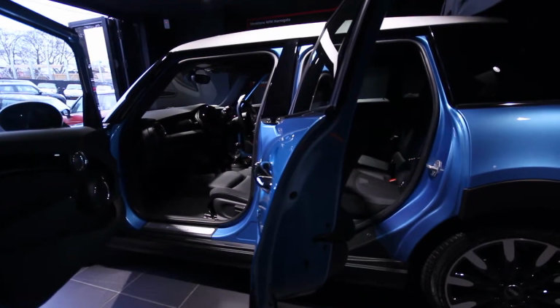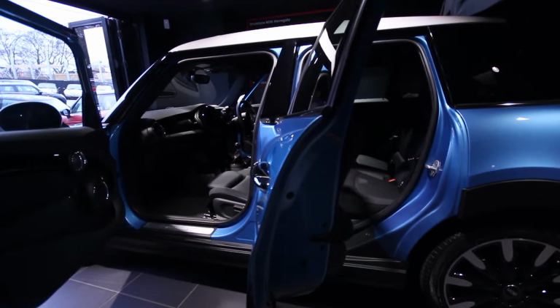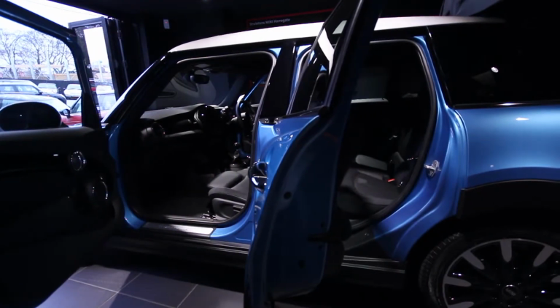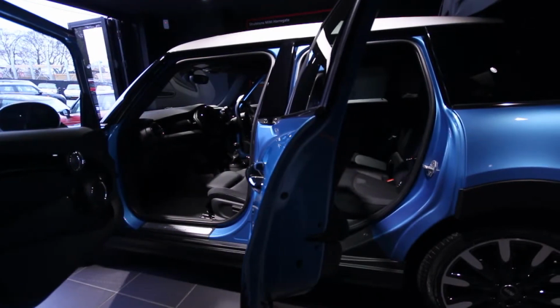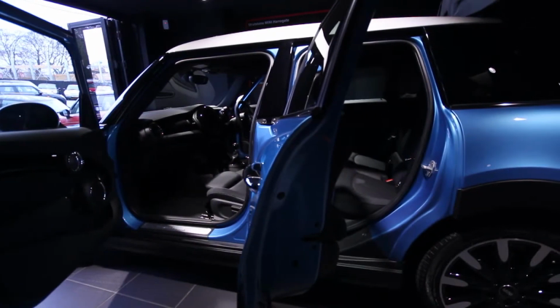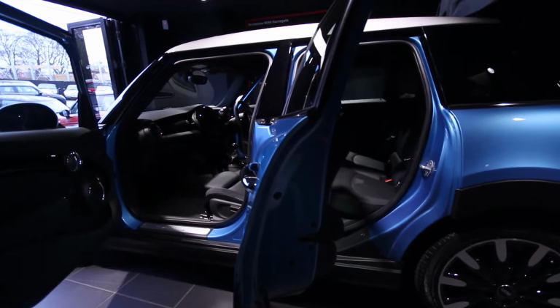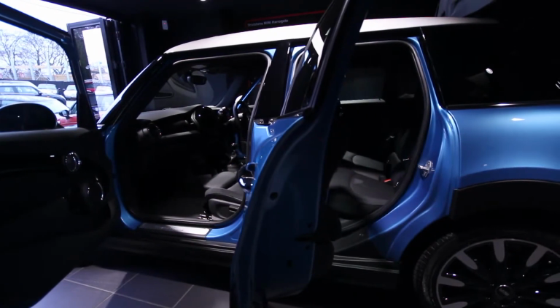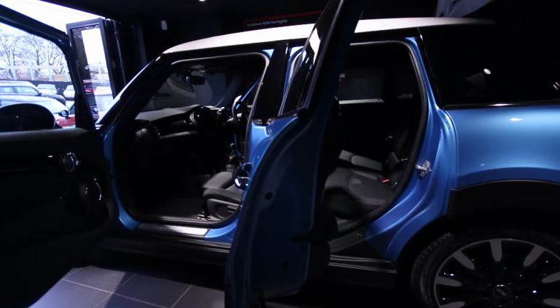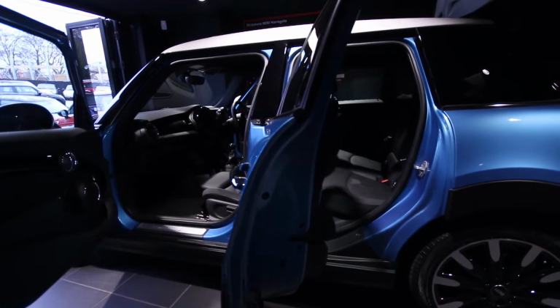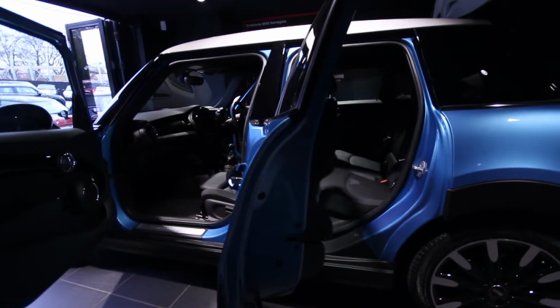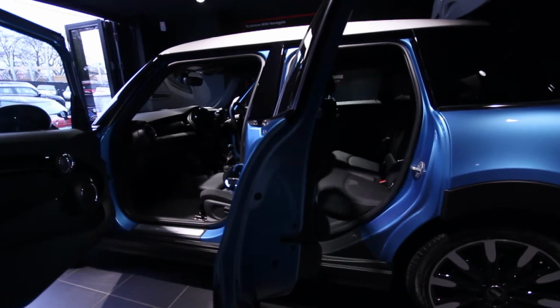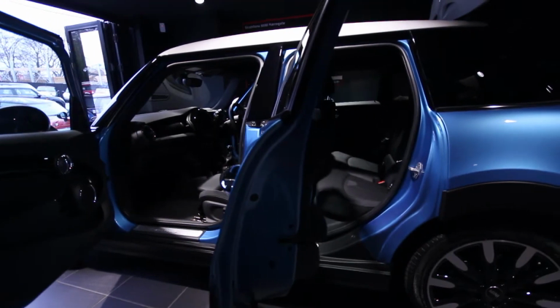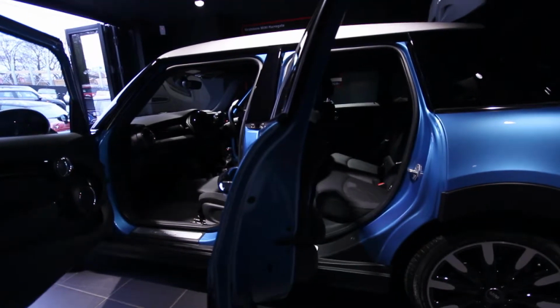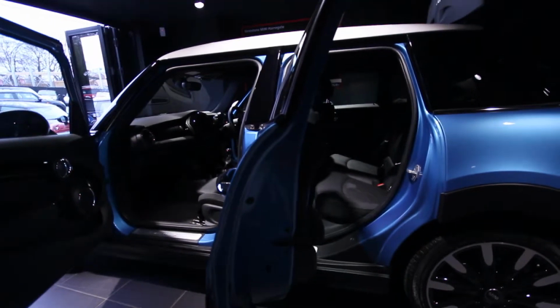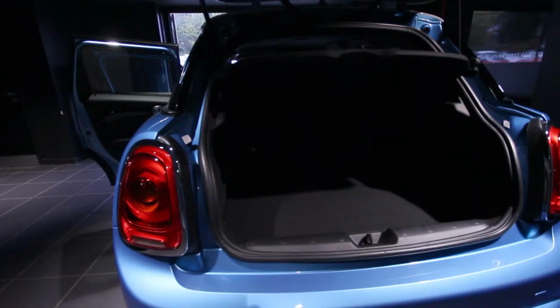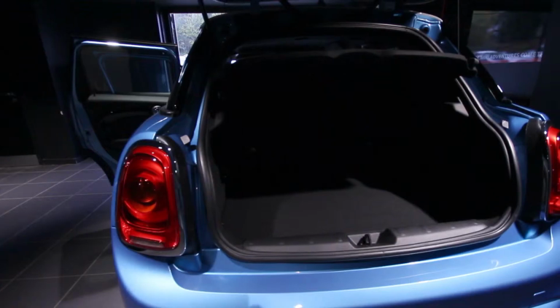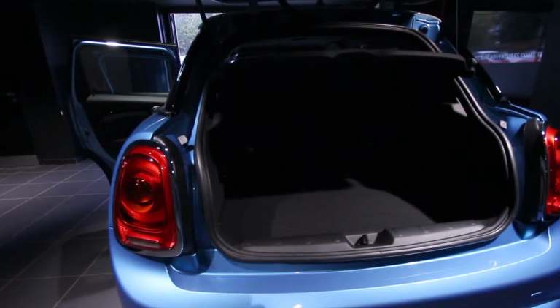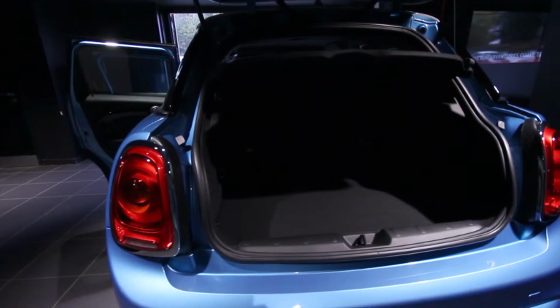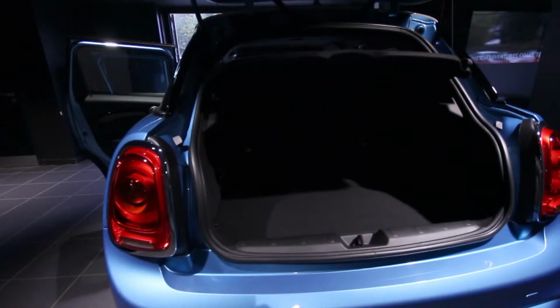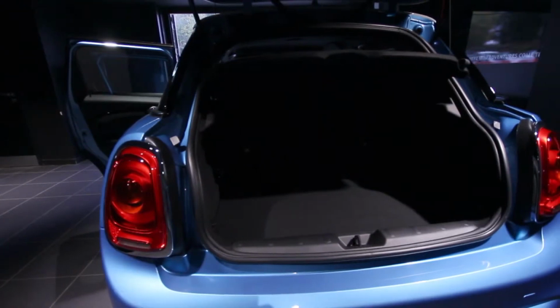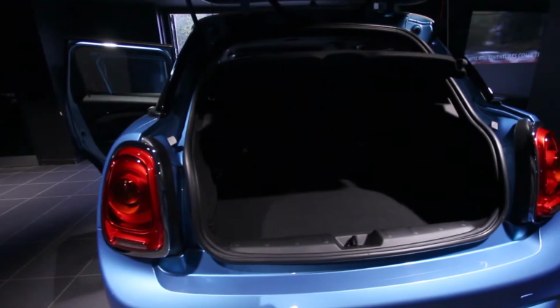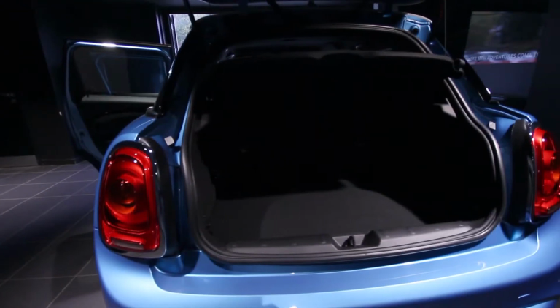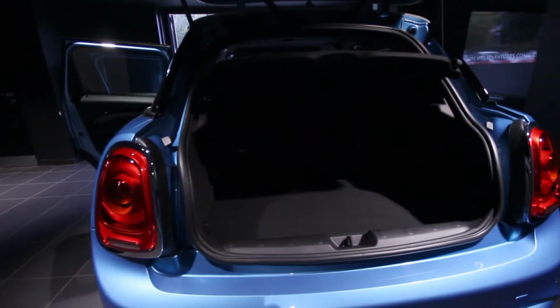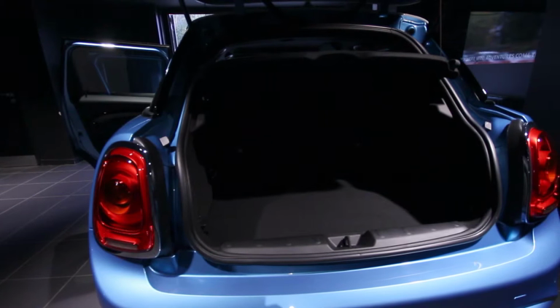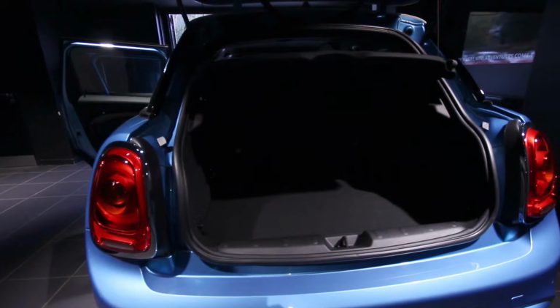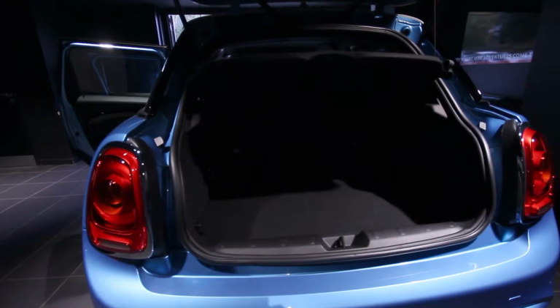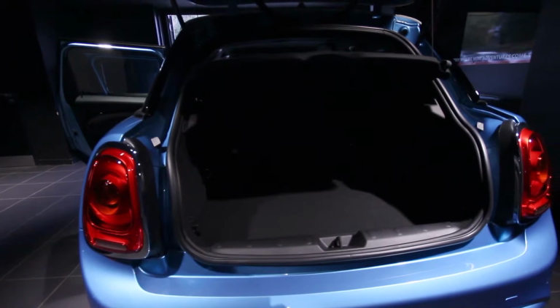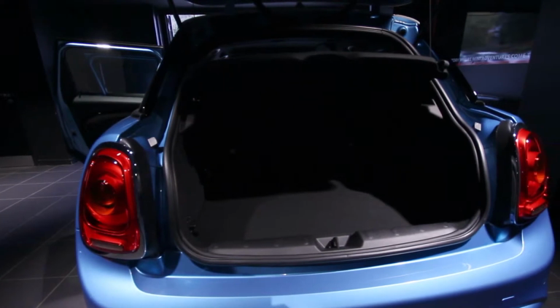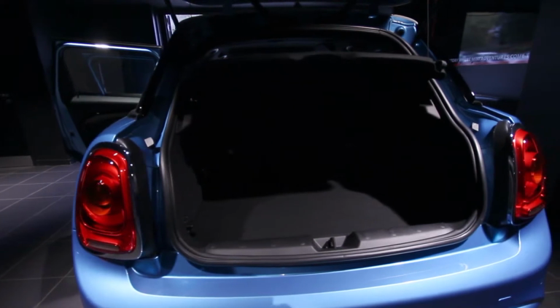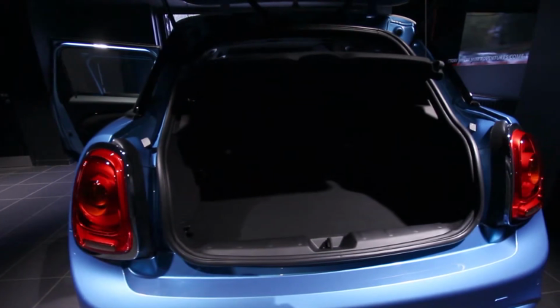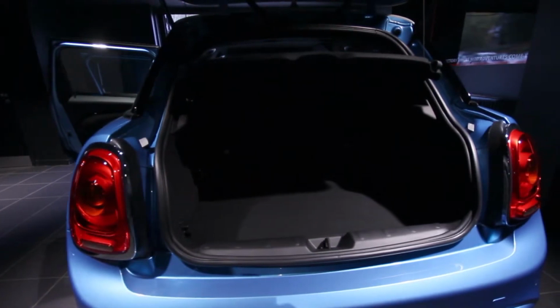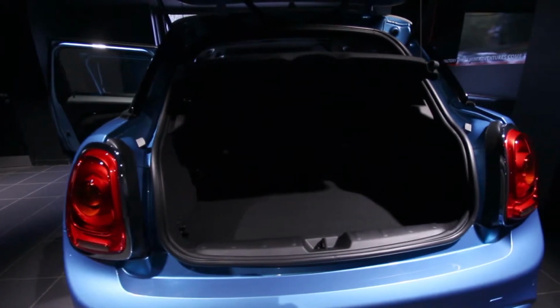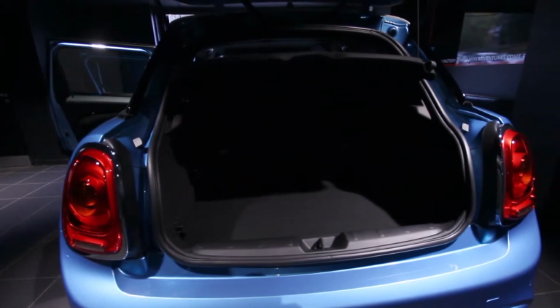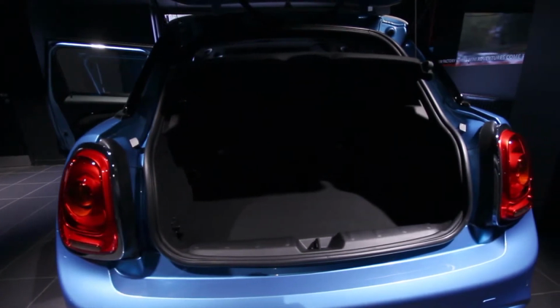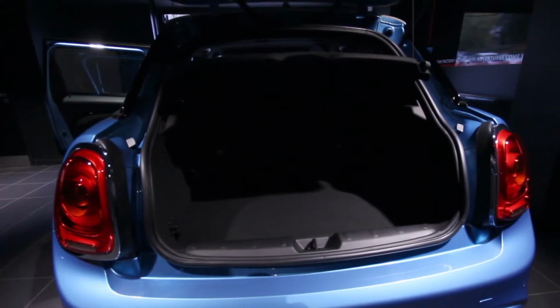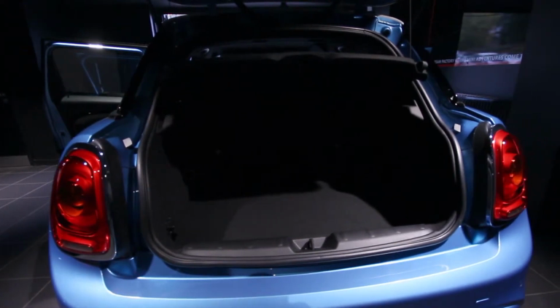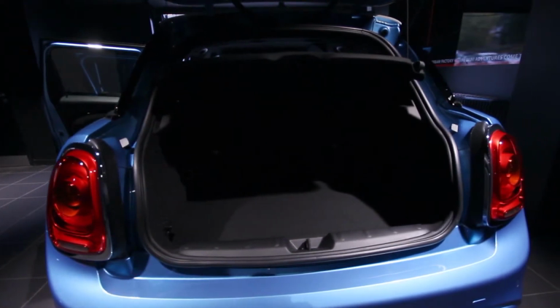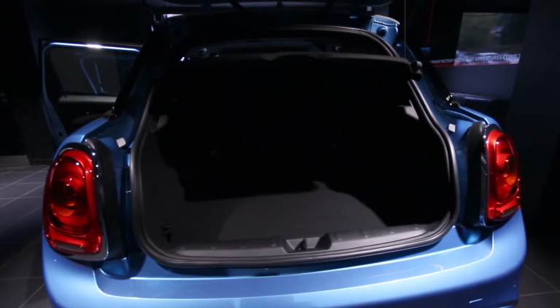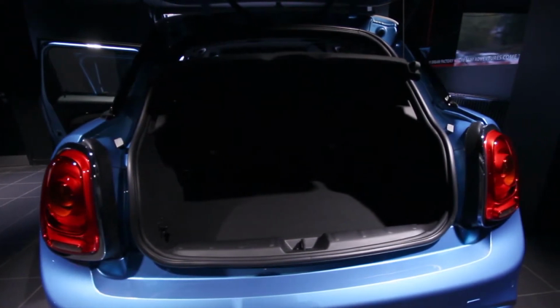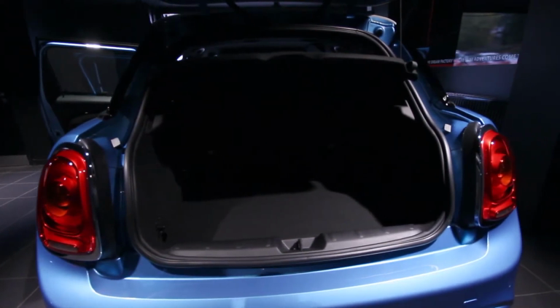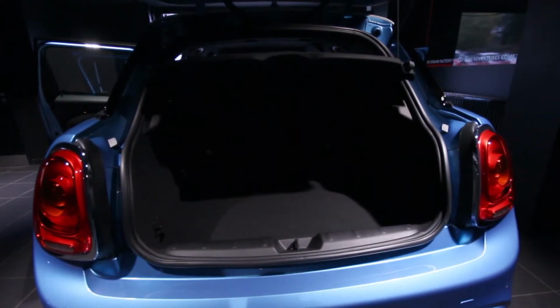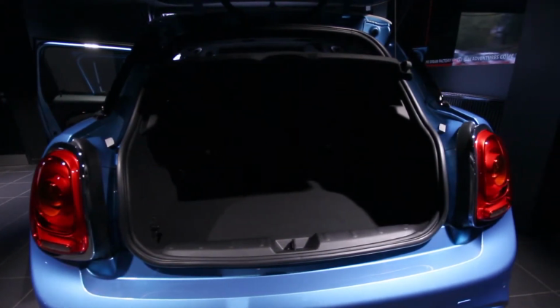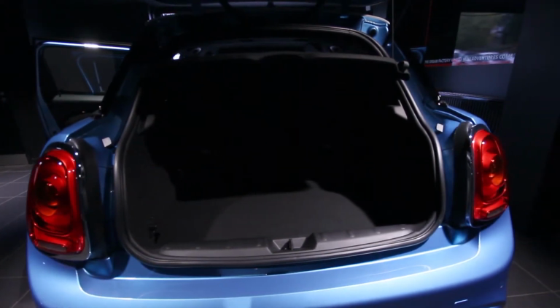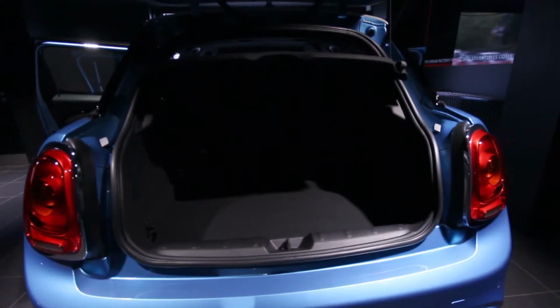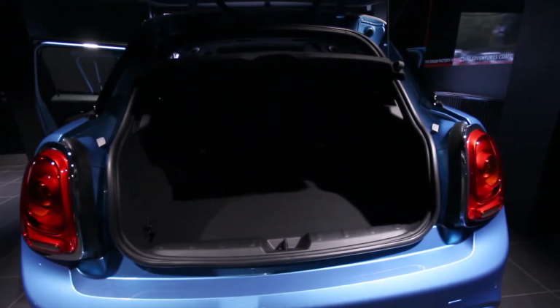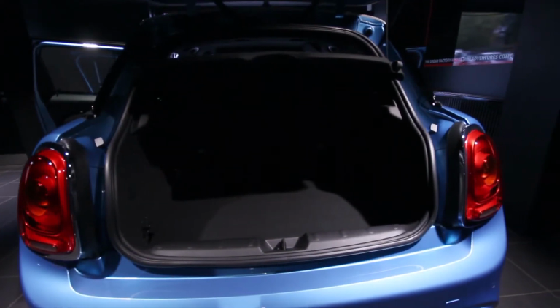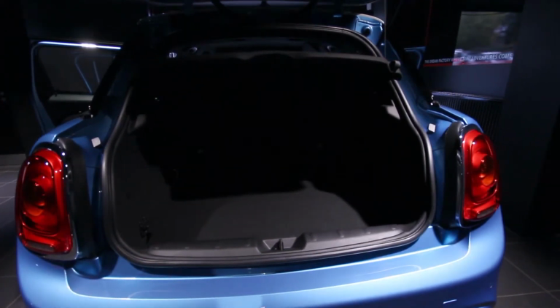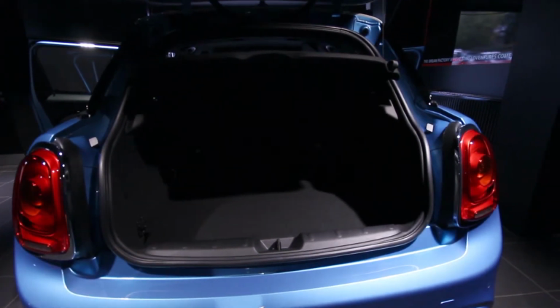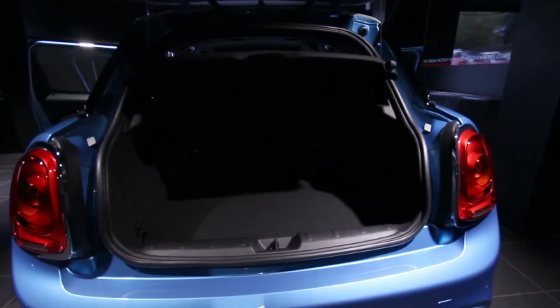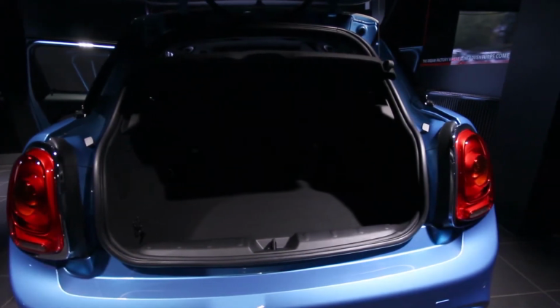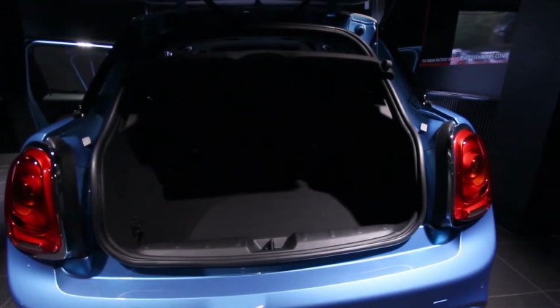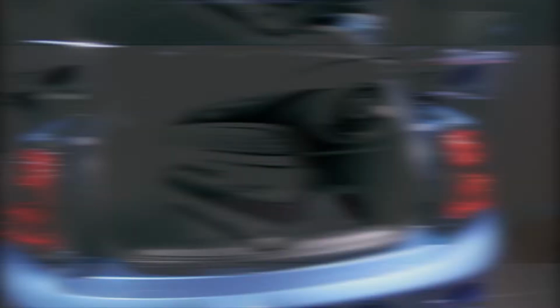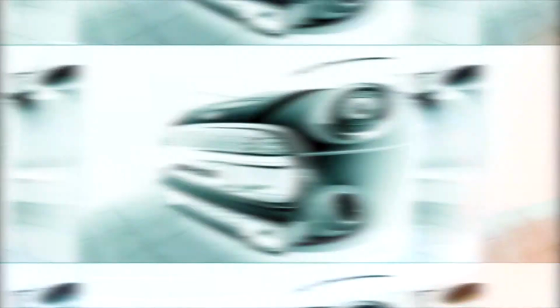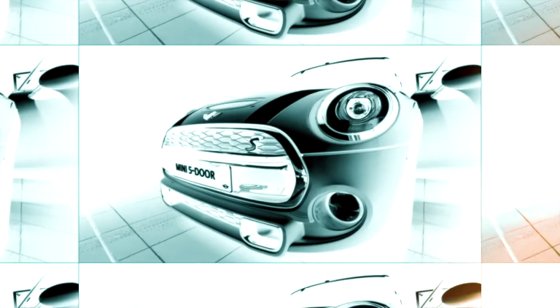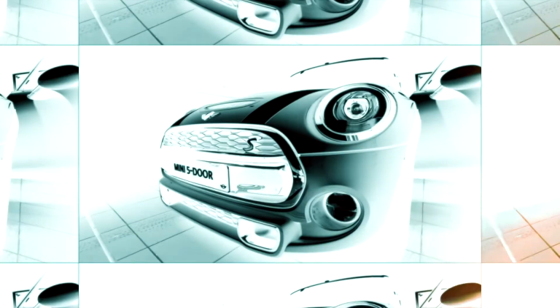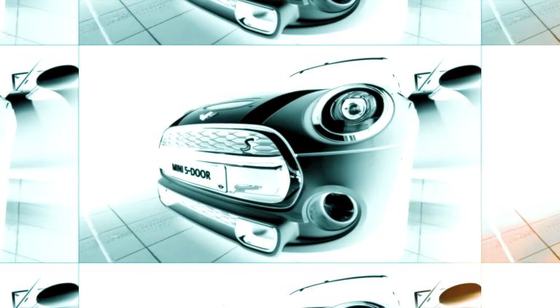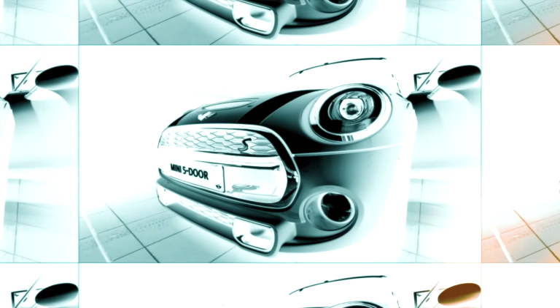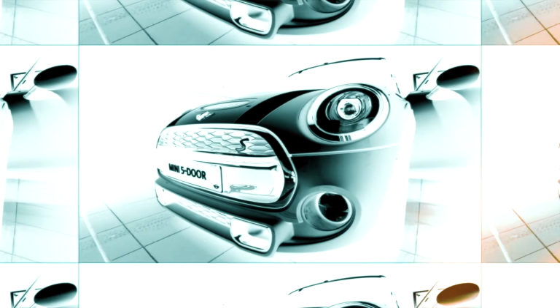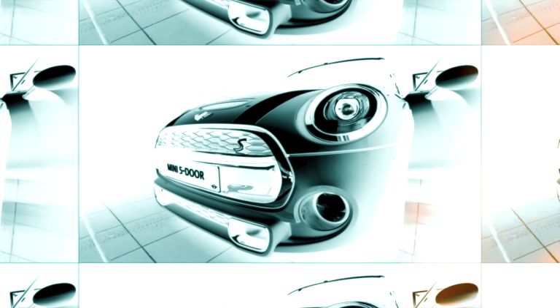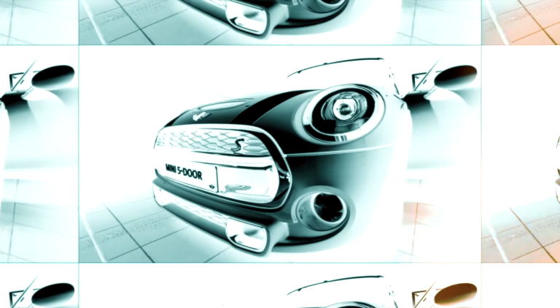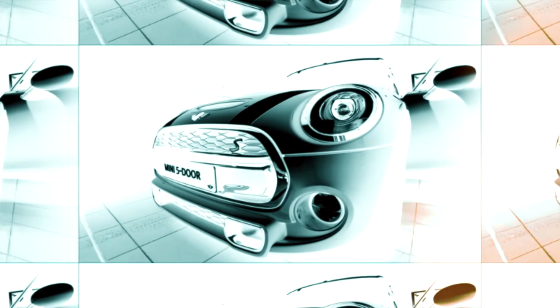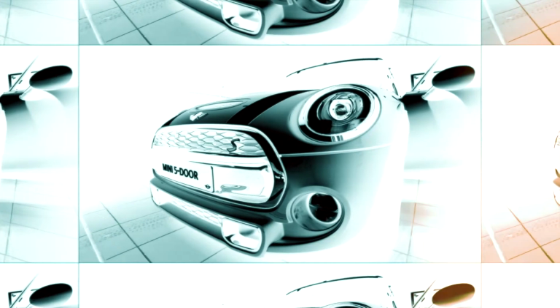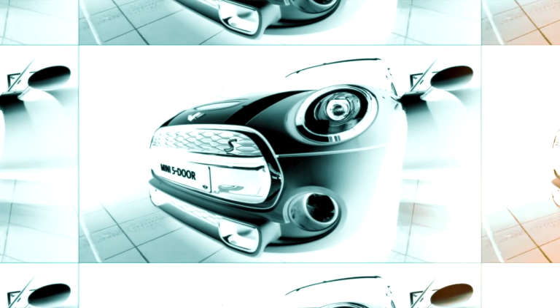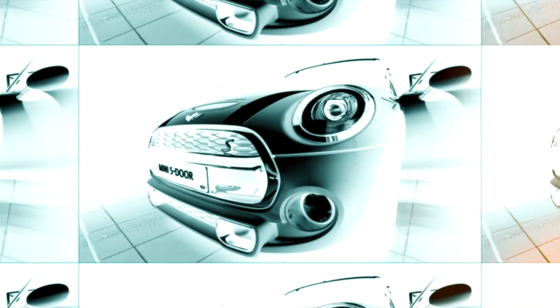With 50 litres more volume in the boot, you can have fun and function at the same time without sacrificing on the driving excitement.